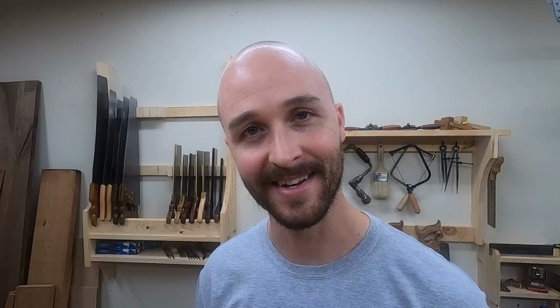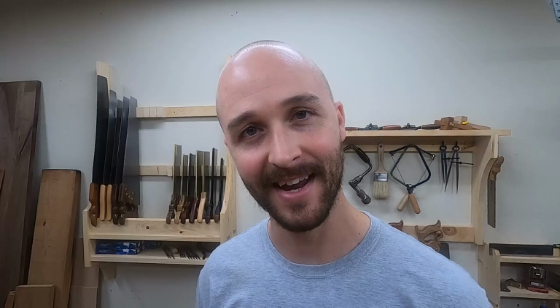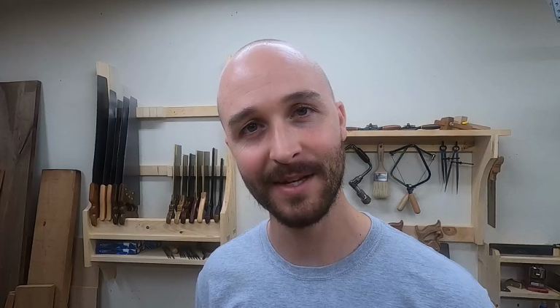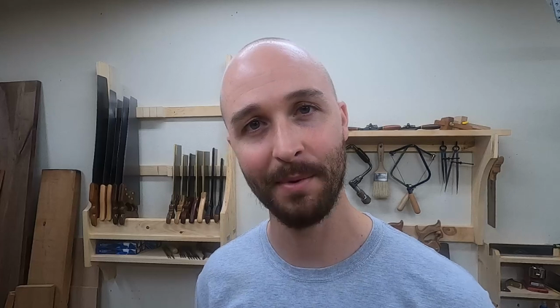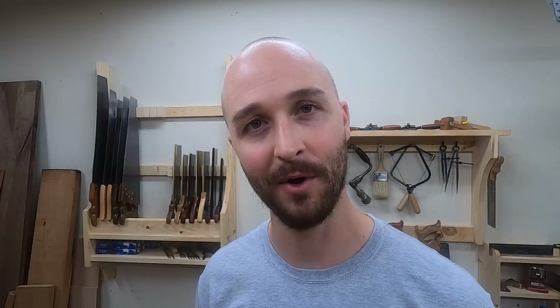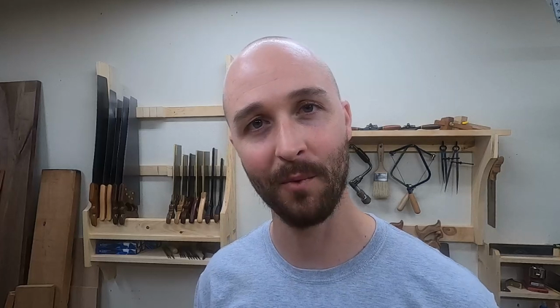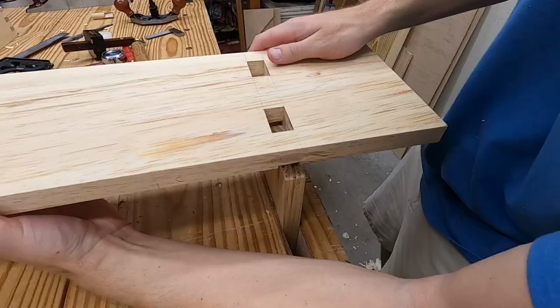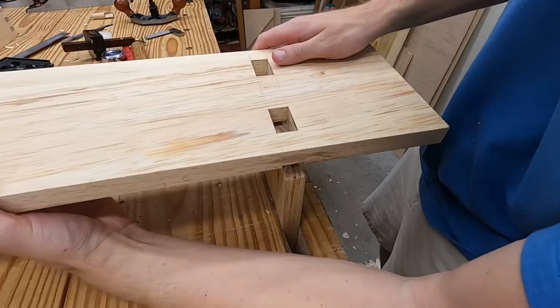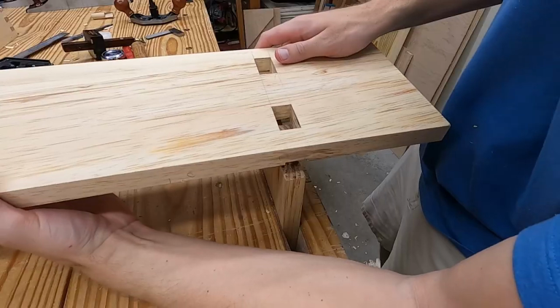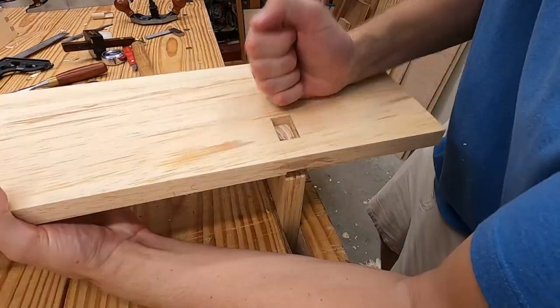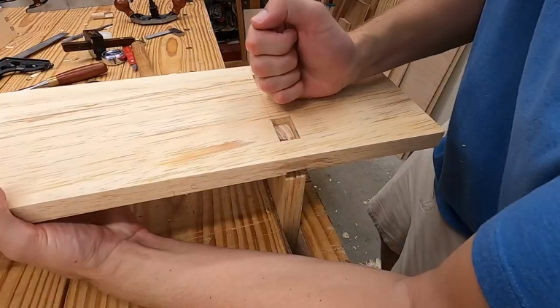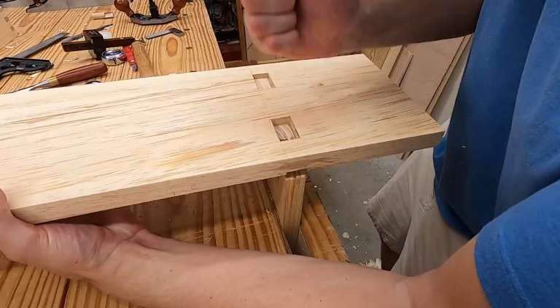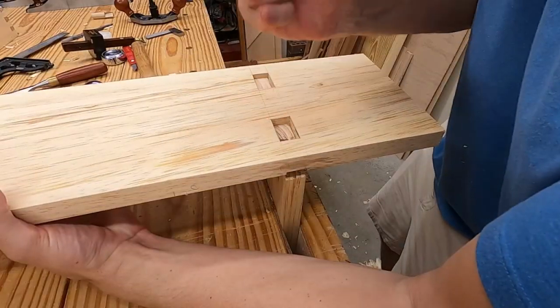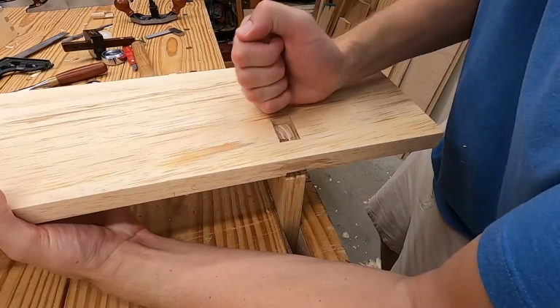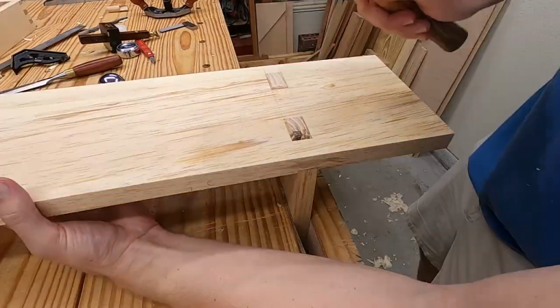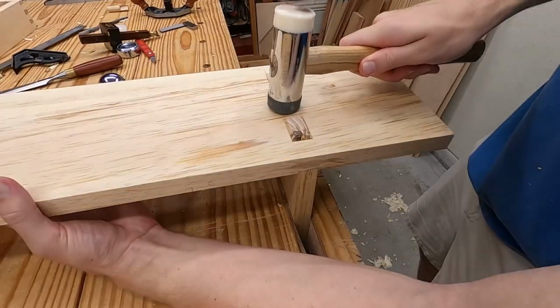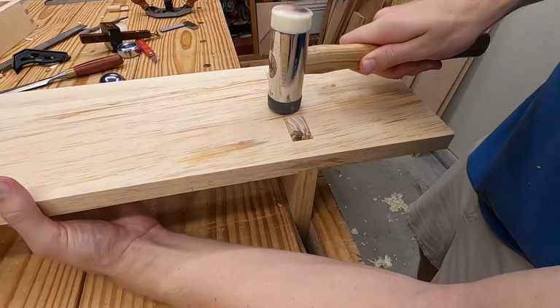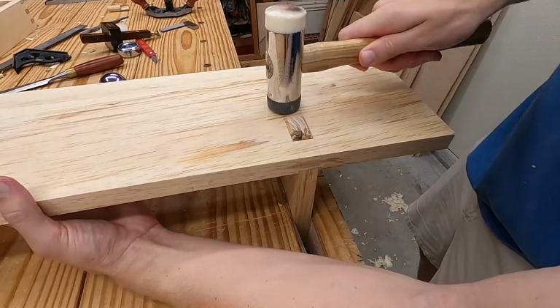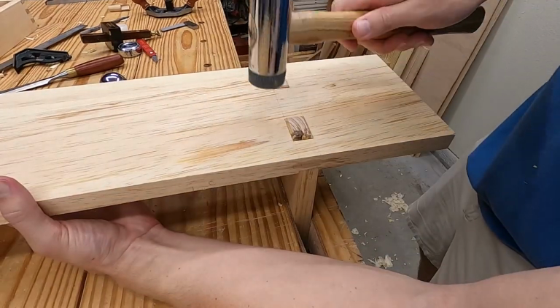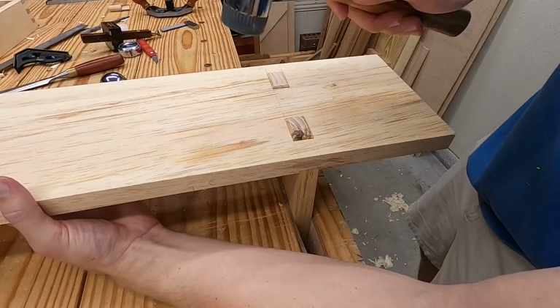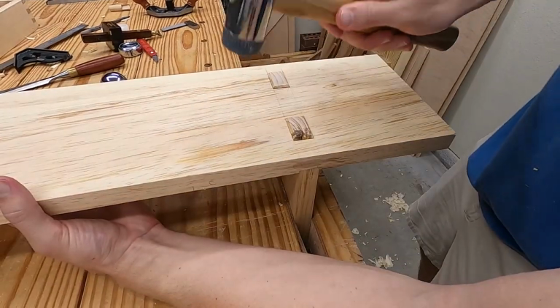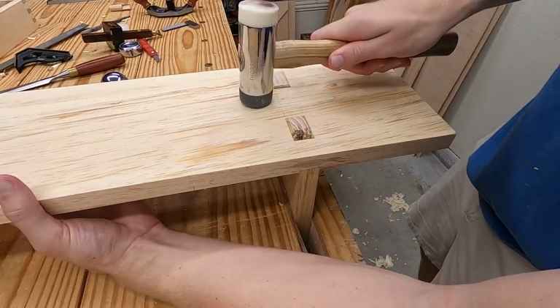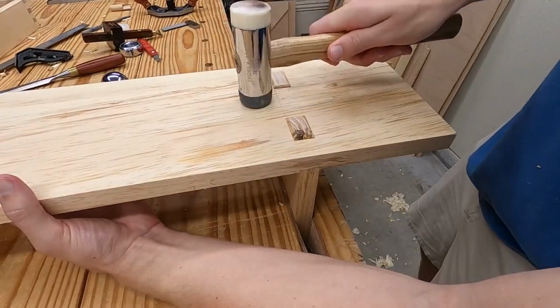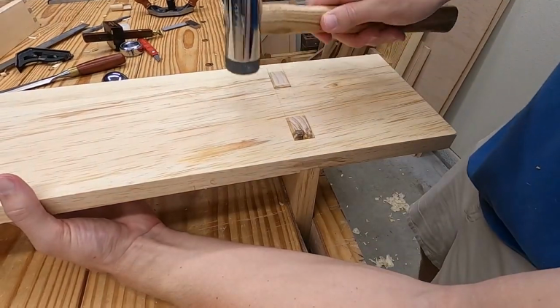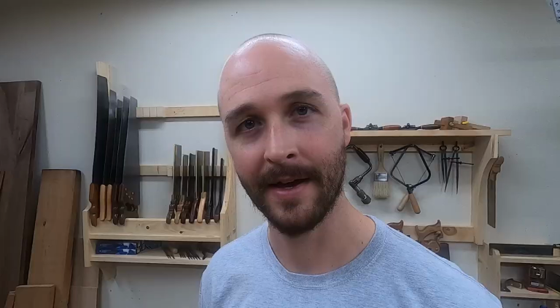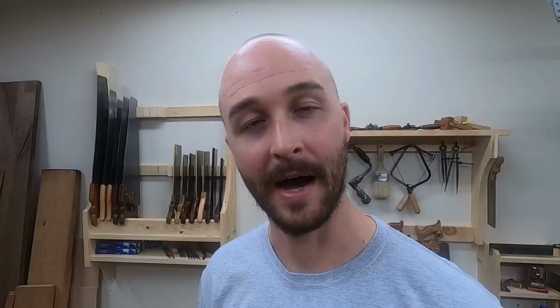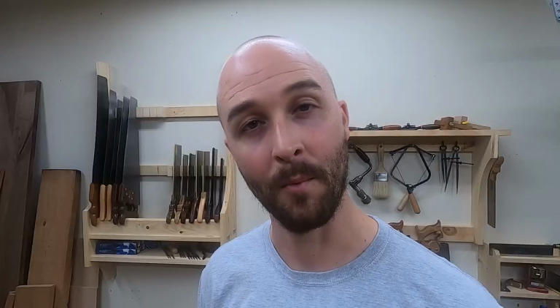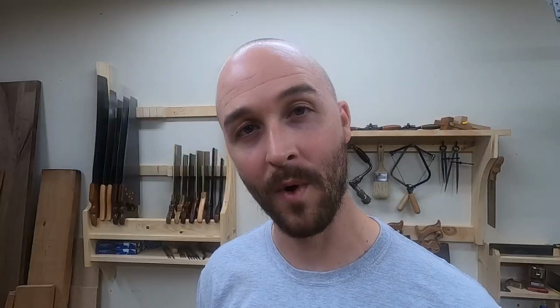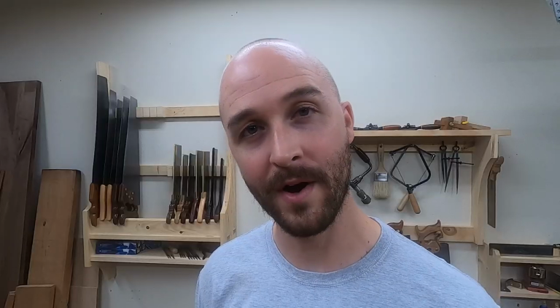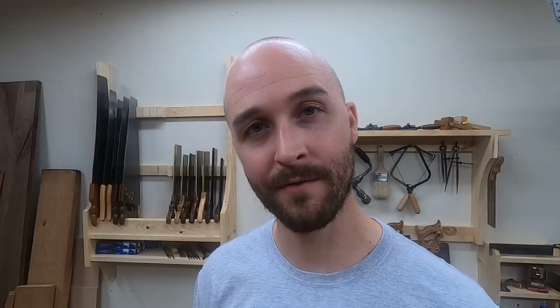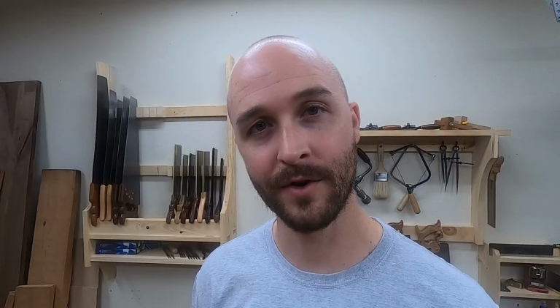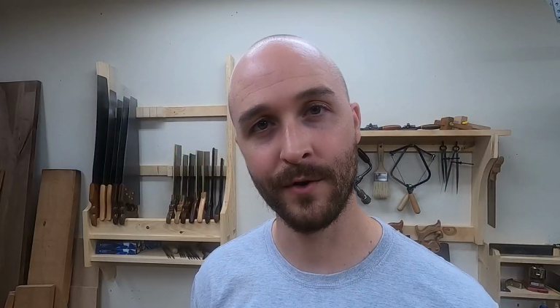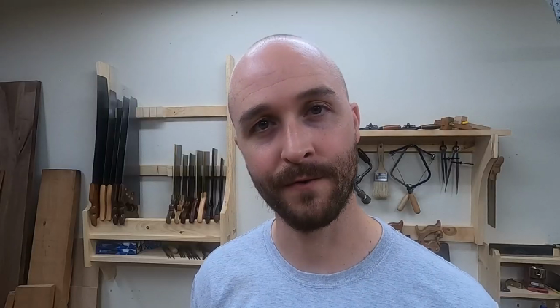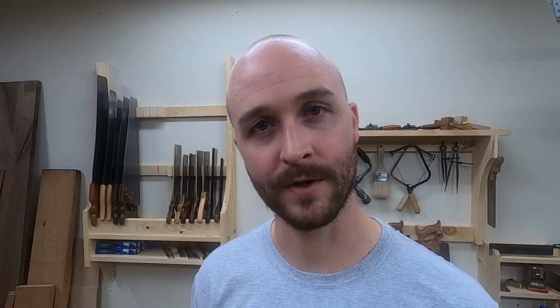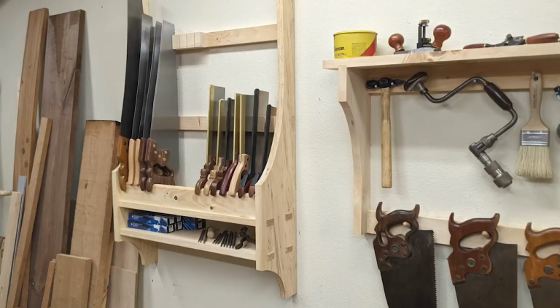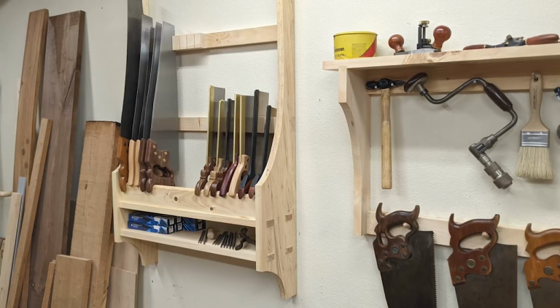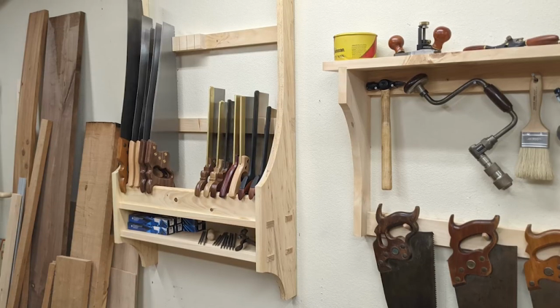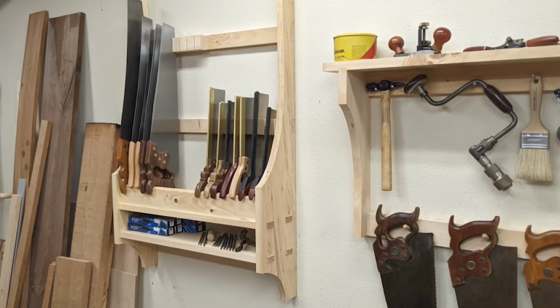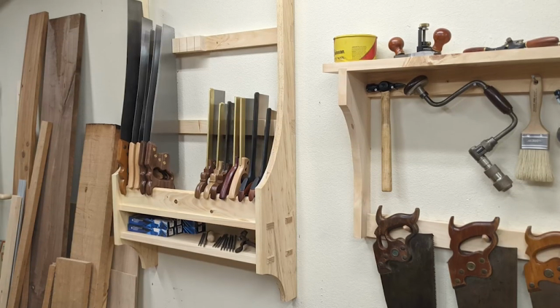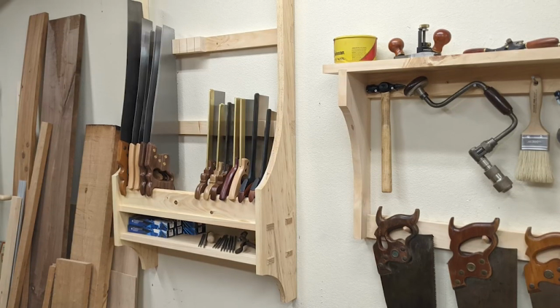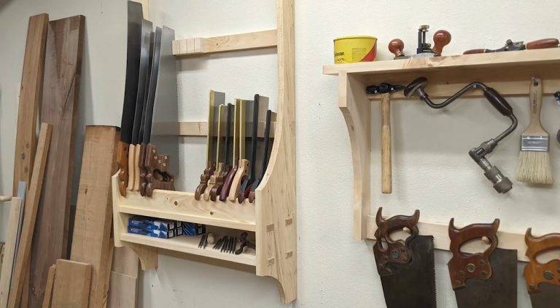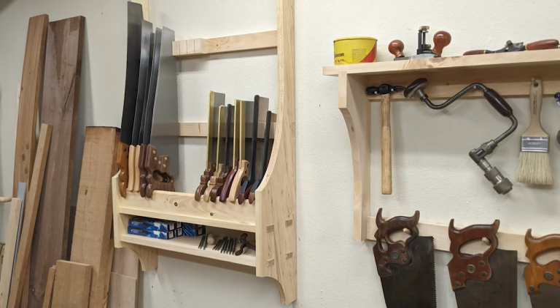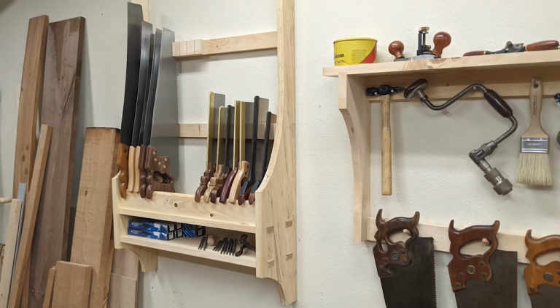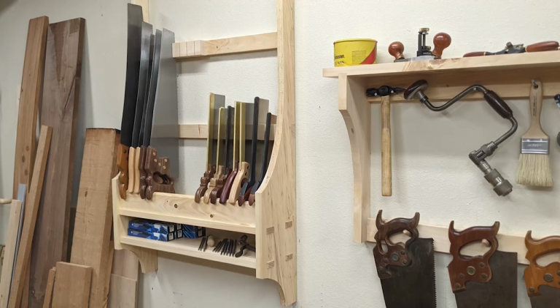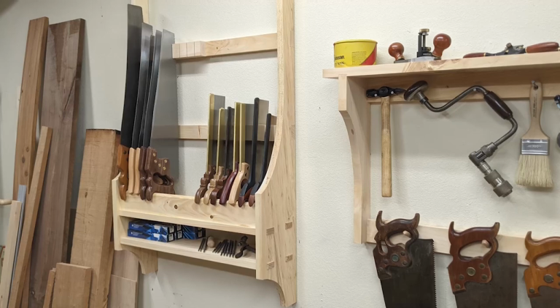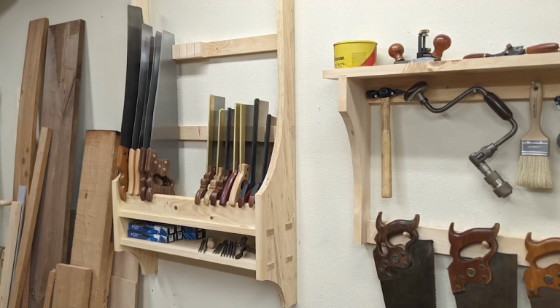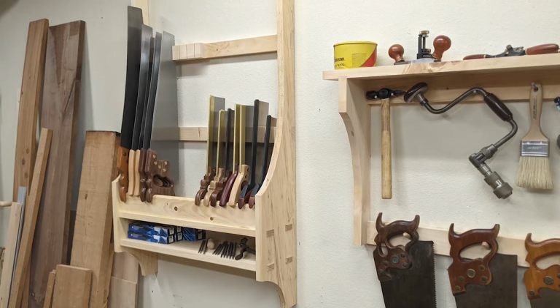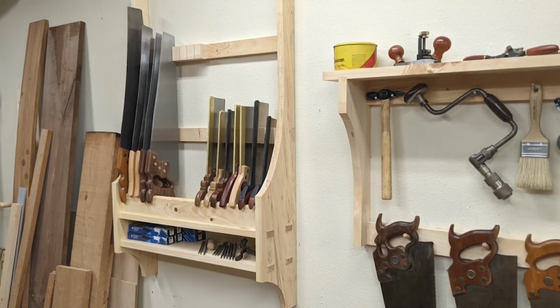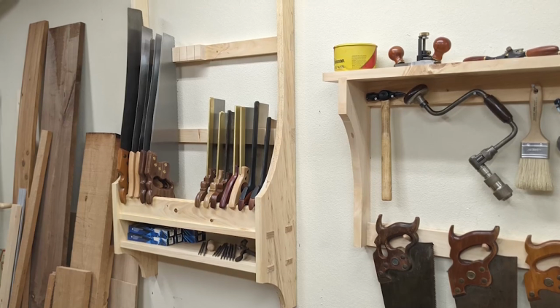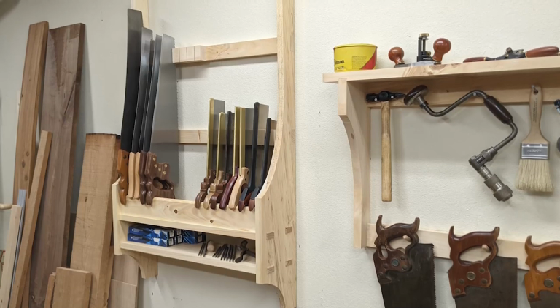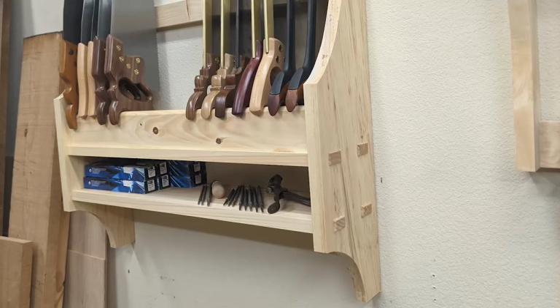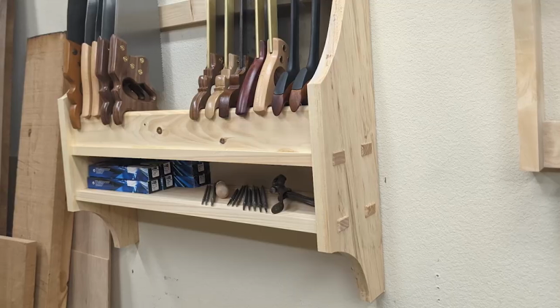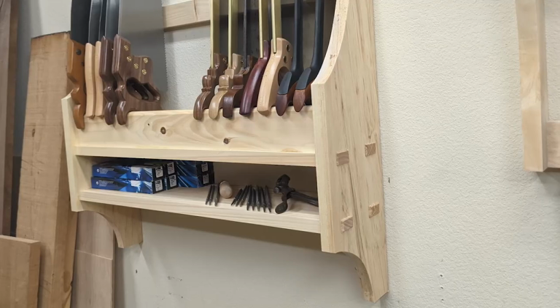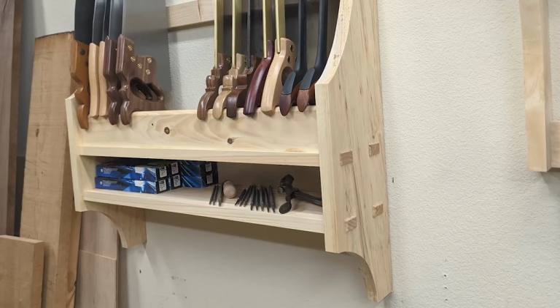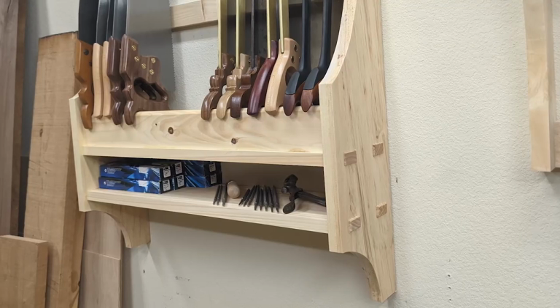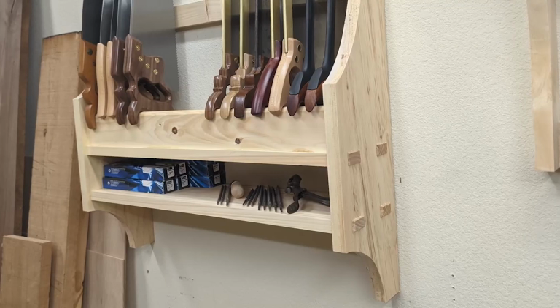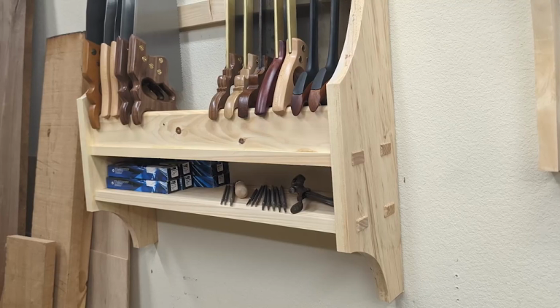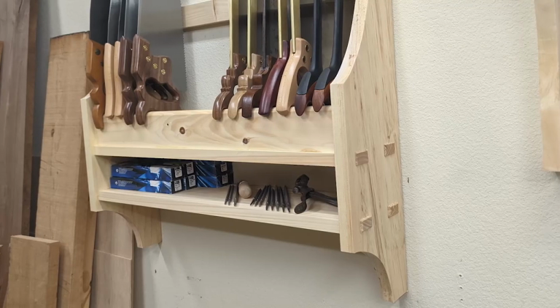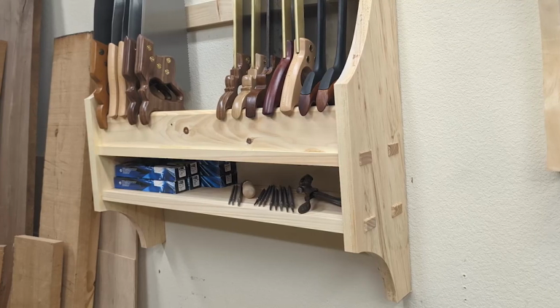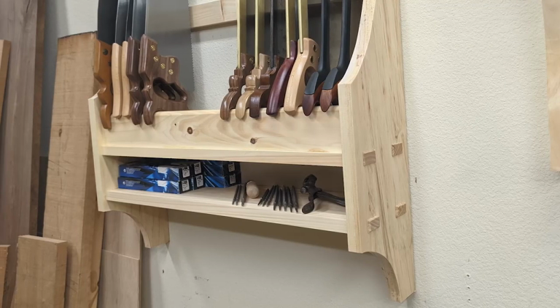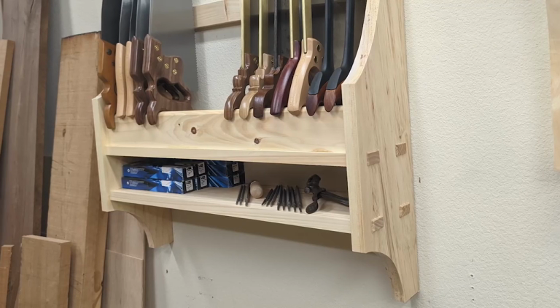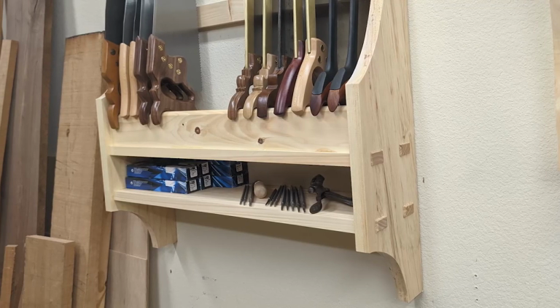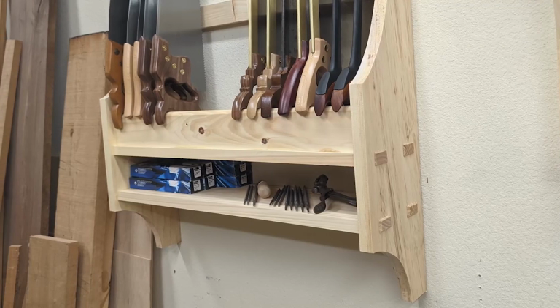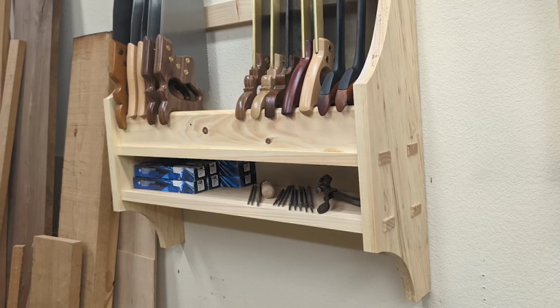In today's build we're going to be knocking together this saw till. I'm way overdue for some better handsaw storage. This build was a blast. Plans are available.